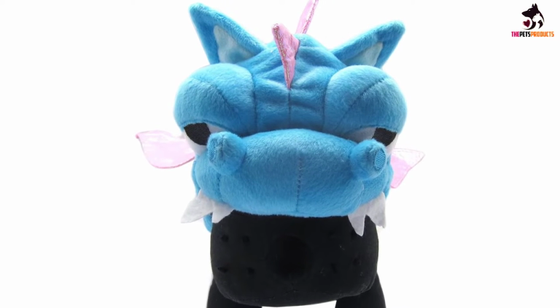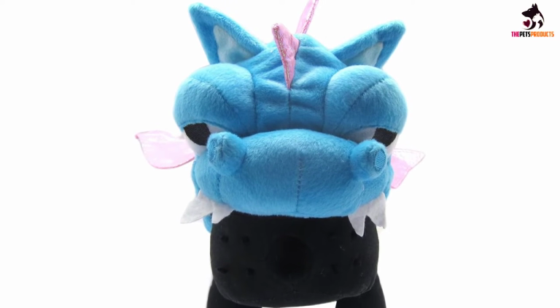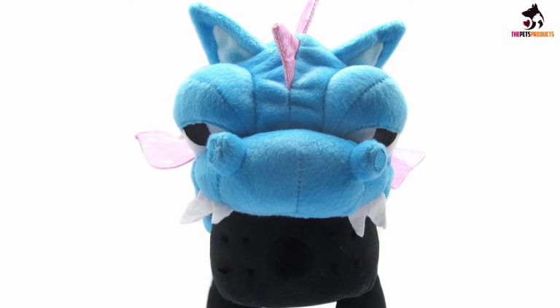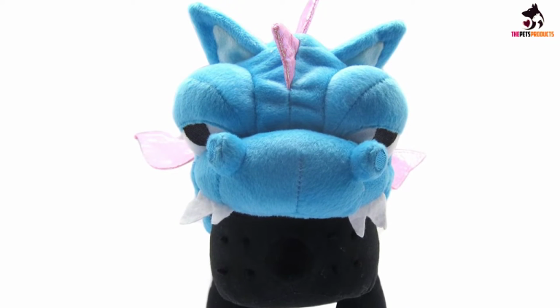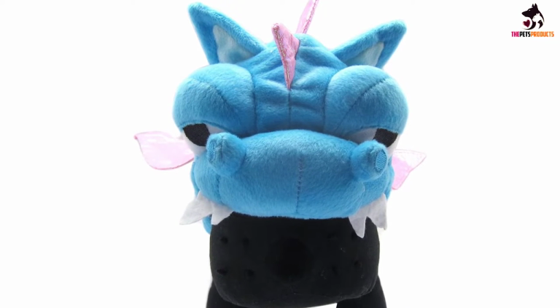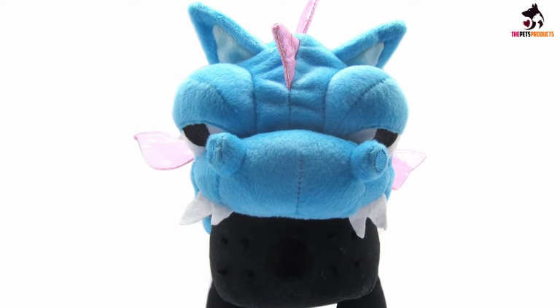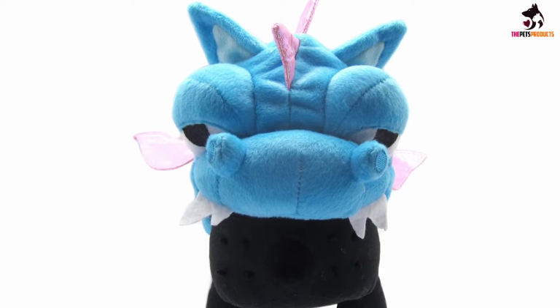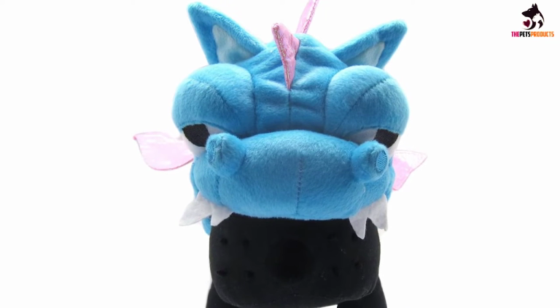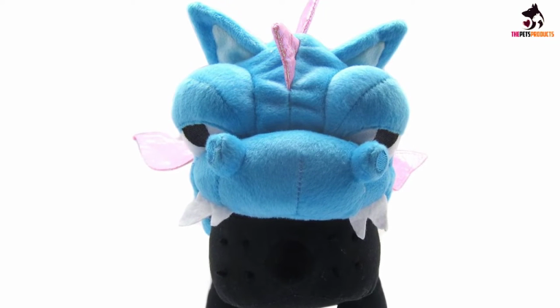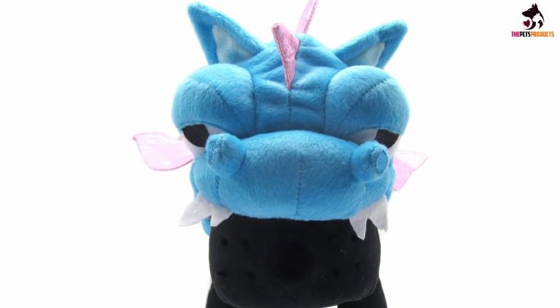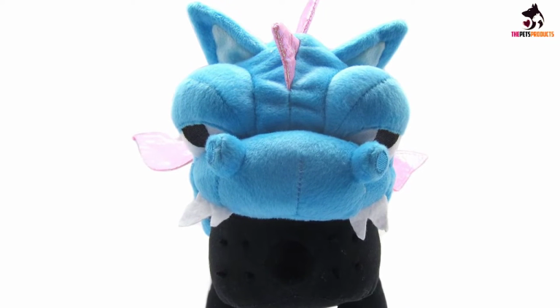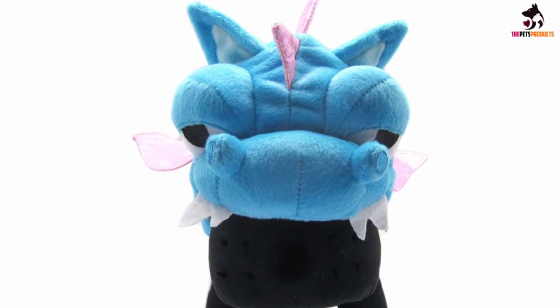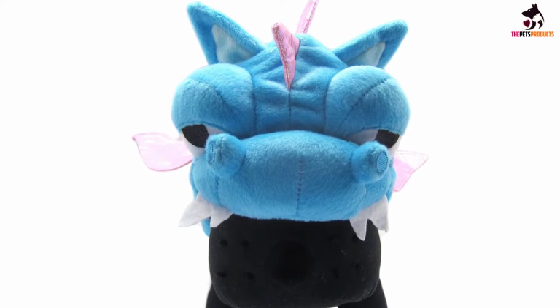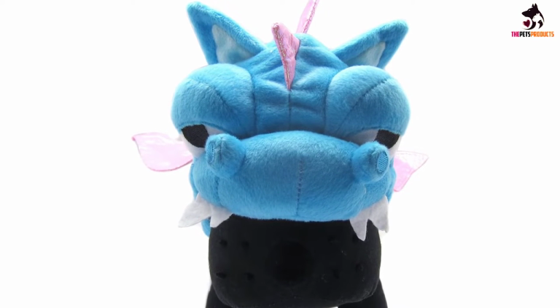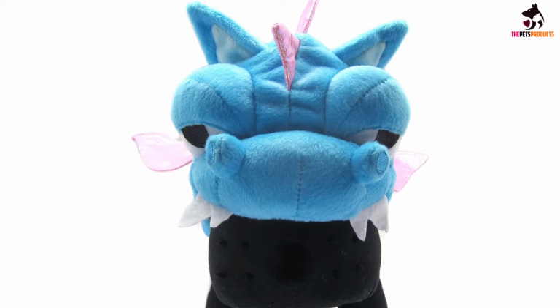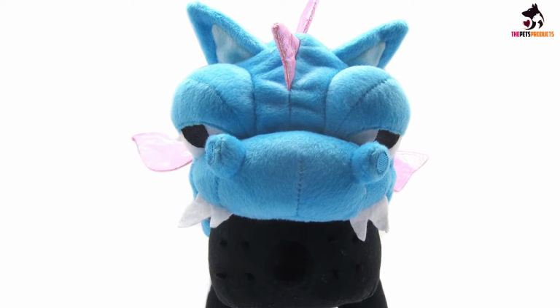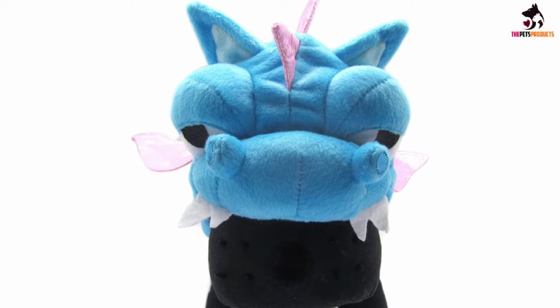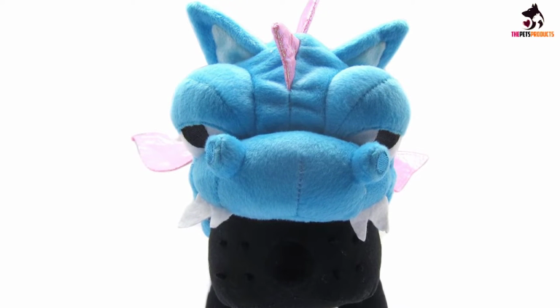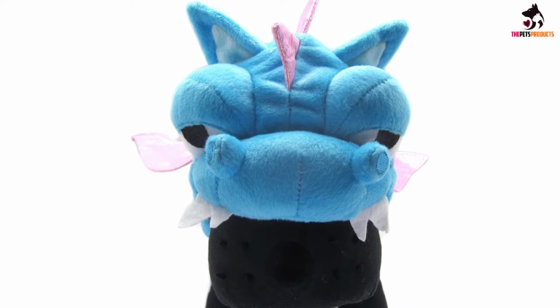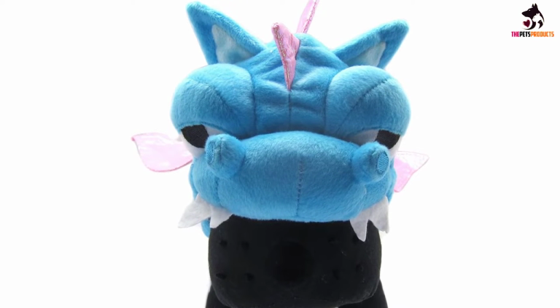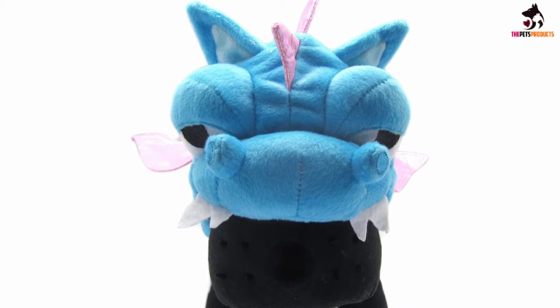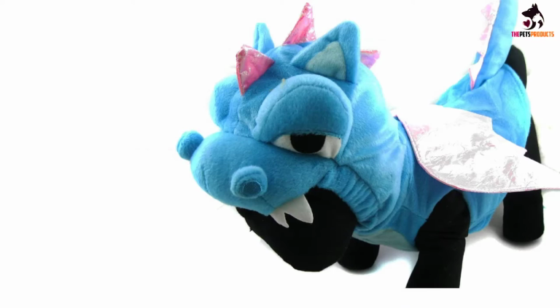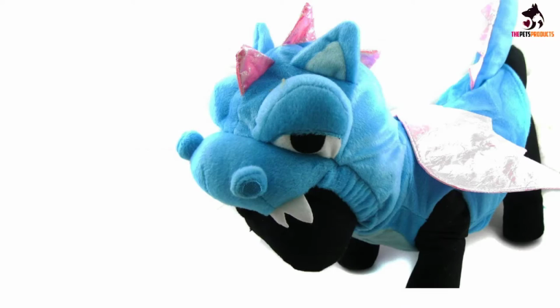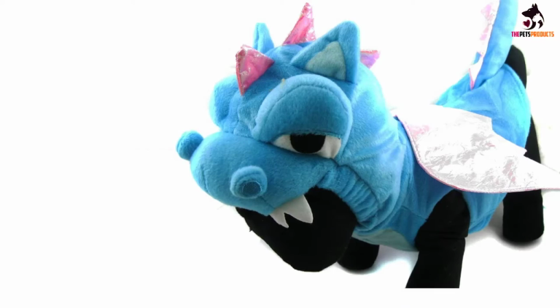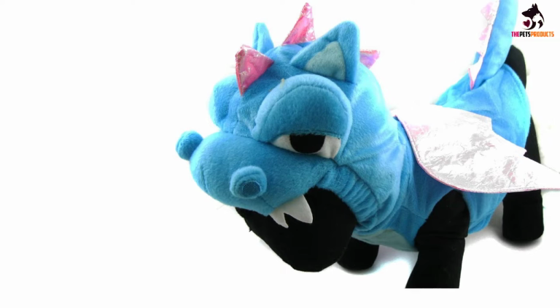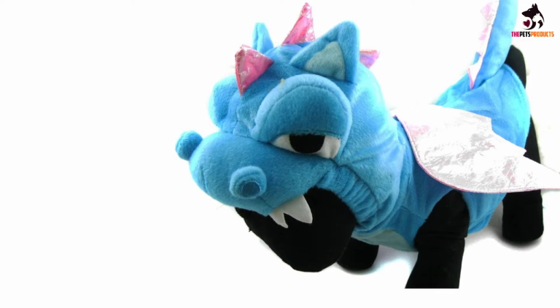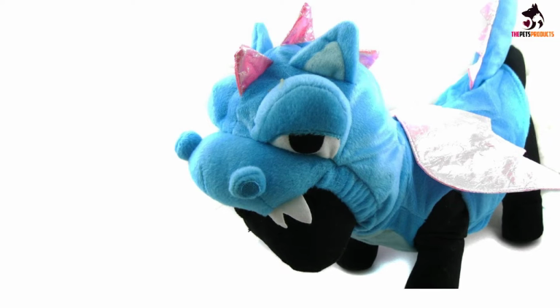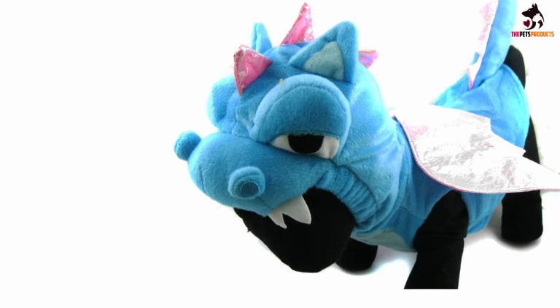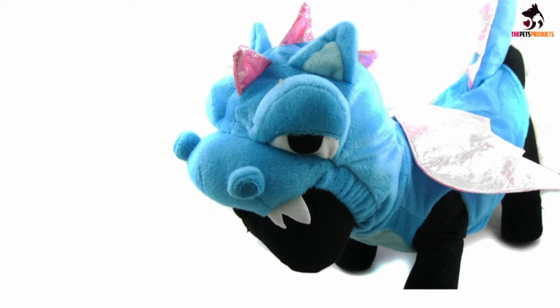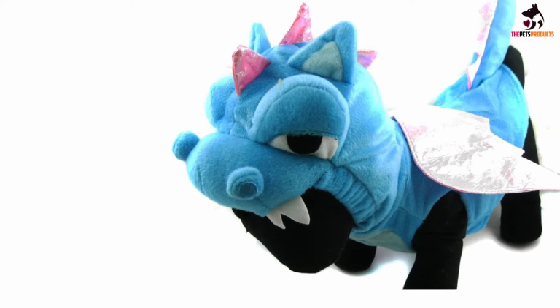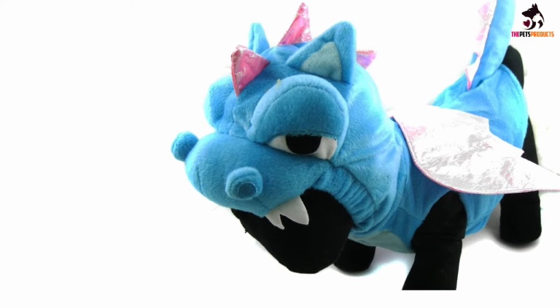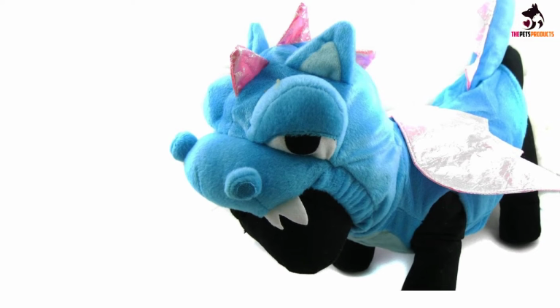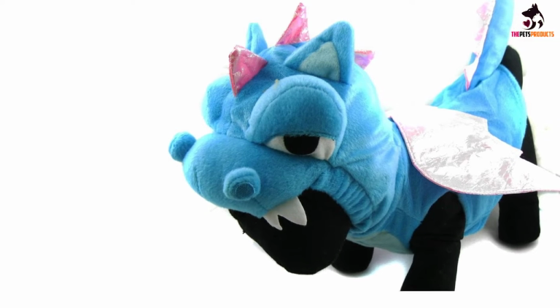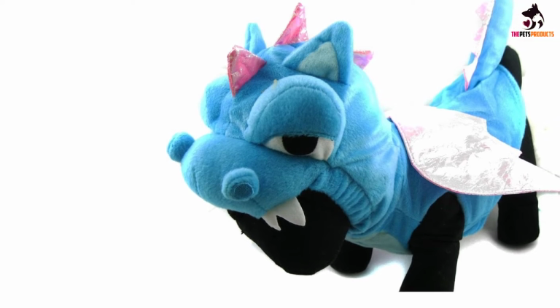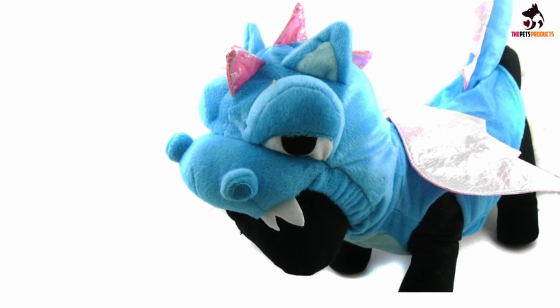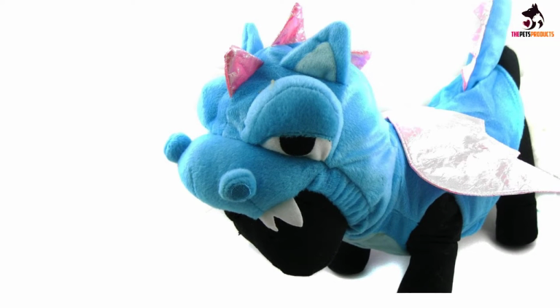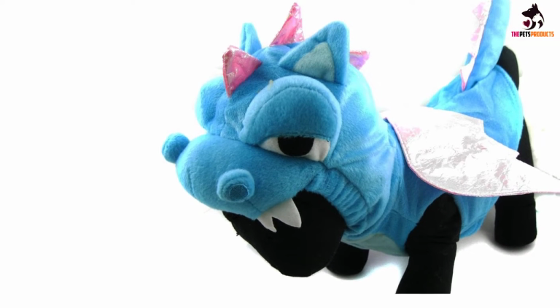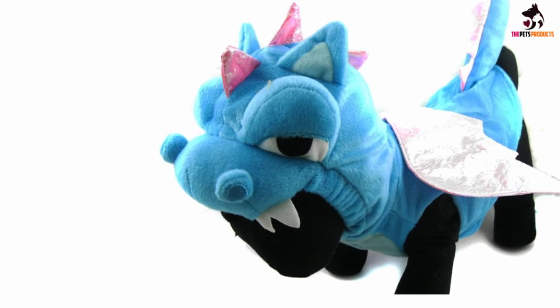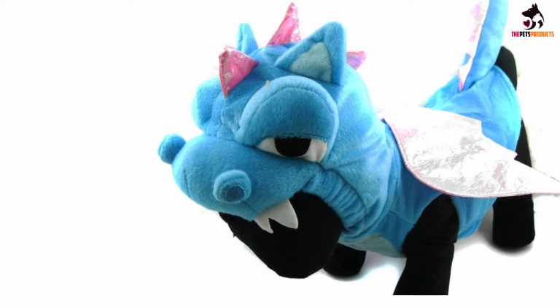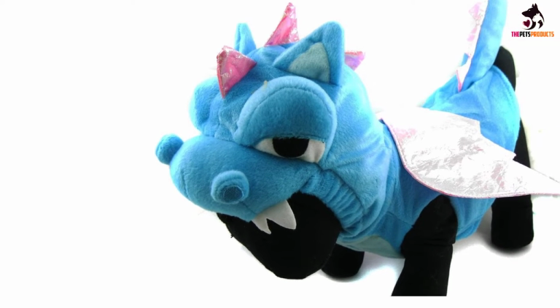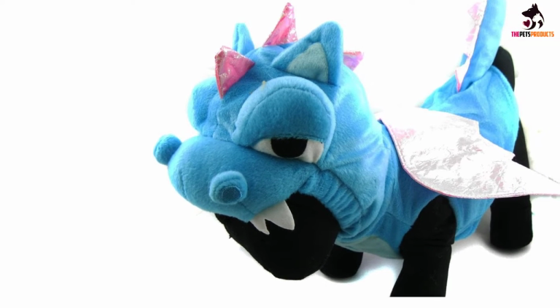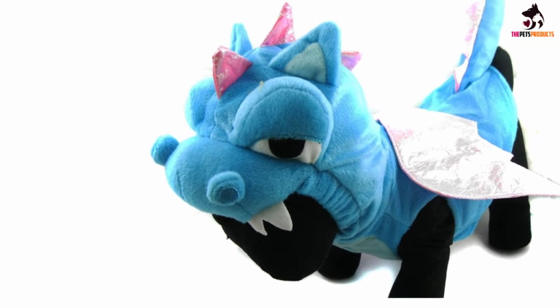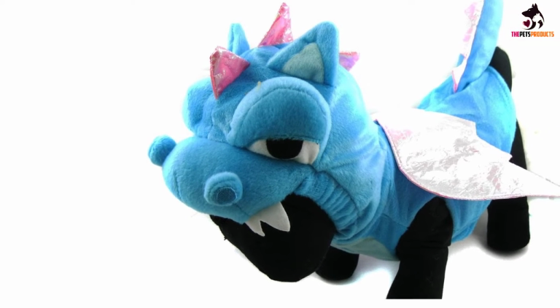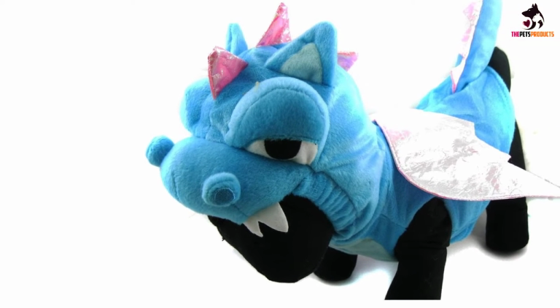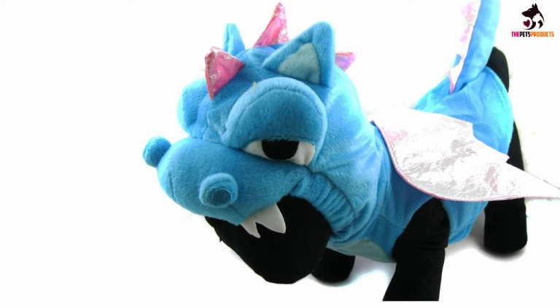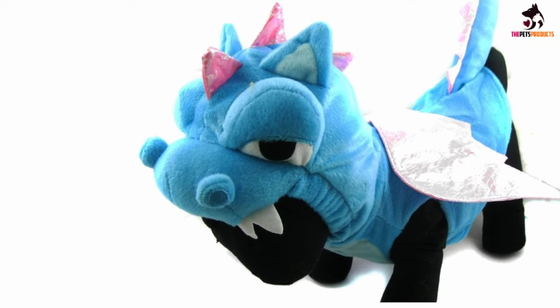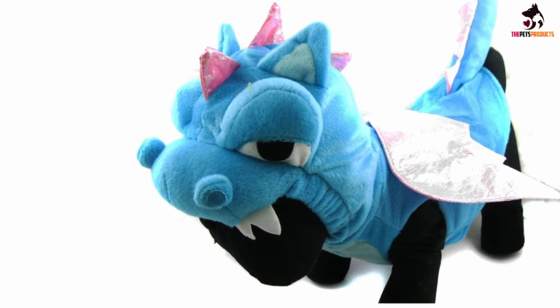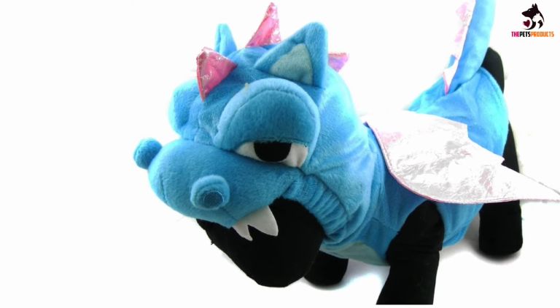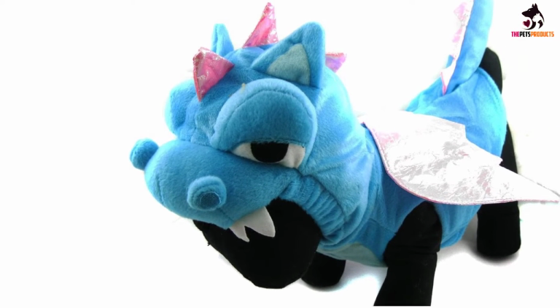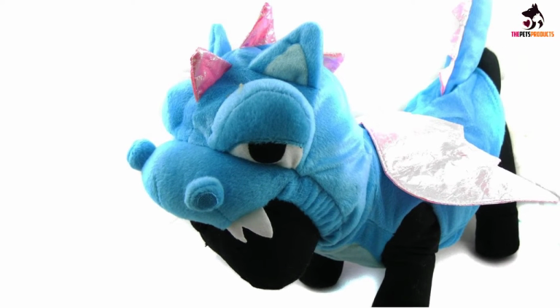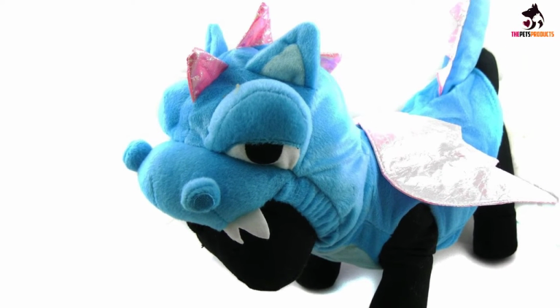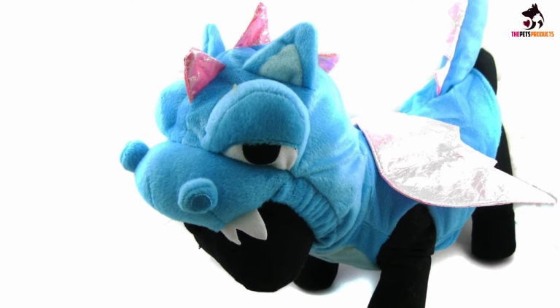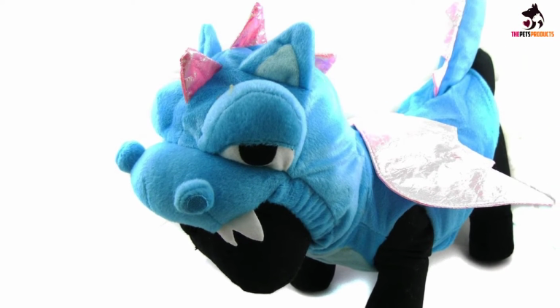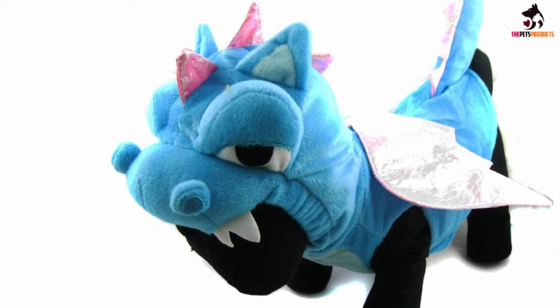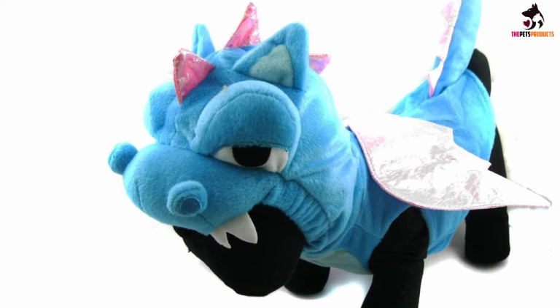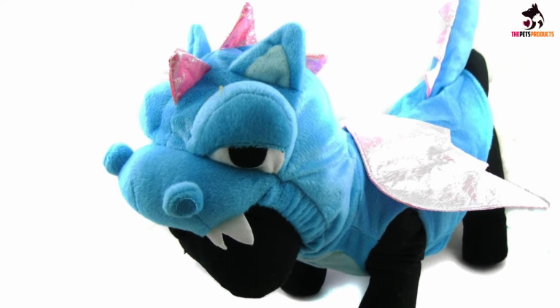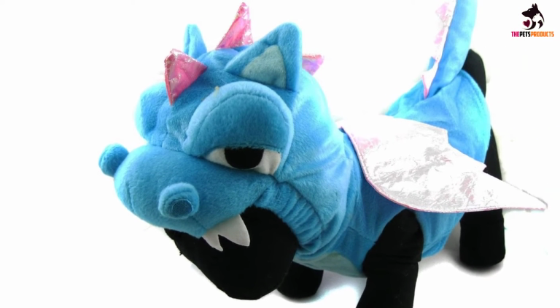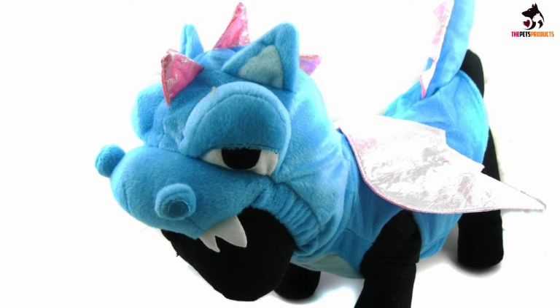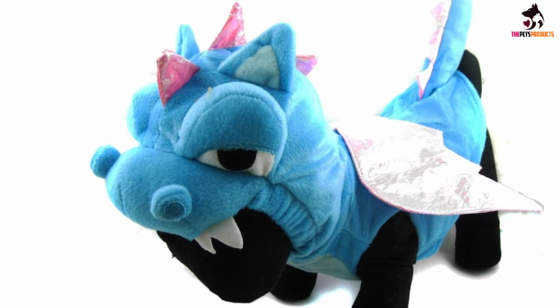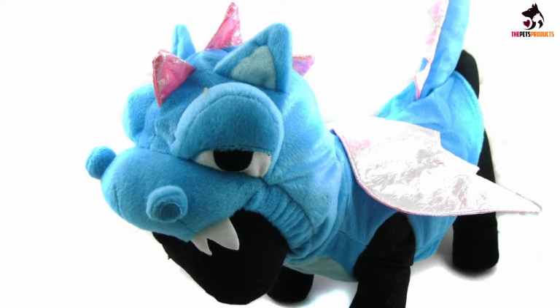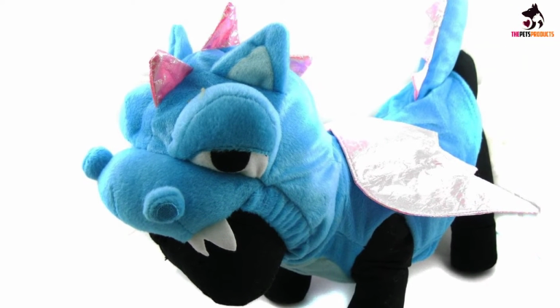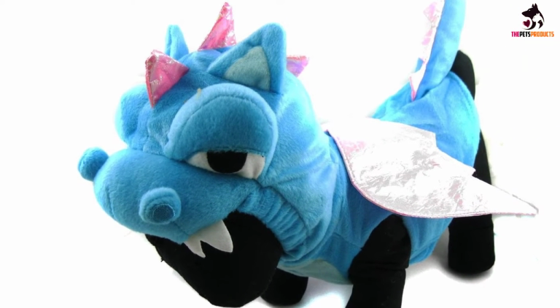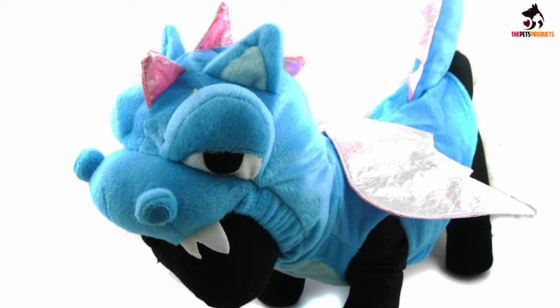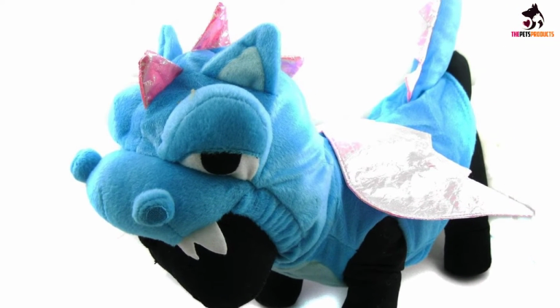It would make a perfect gift for your friend's dog or a treat for your own little pooch. However, there's no reason why a cat could not wear it too.